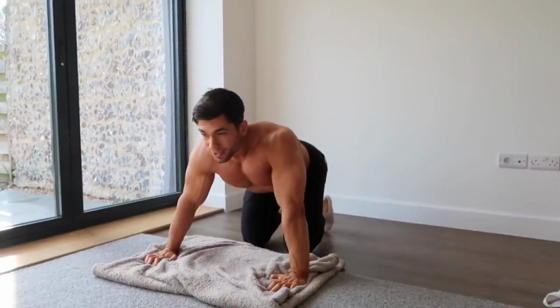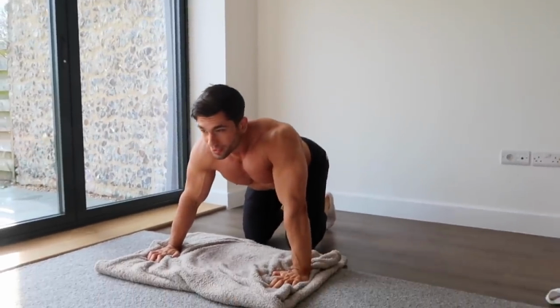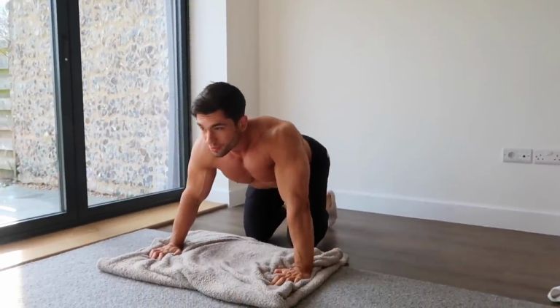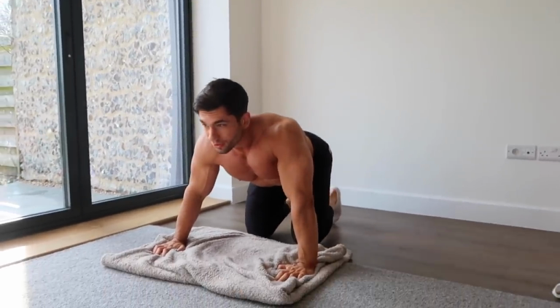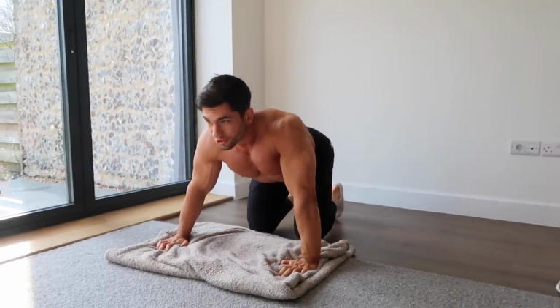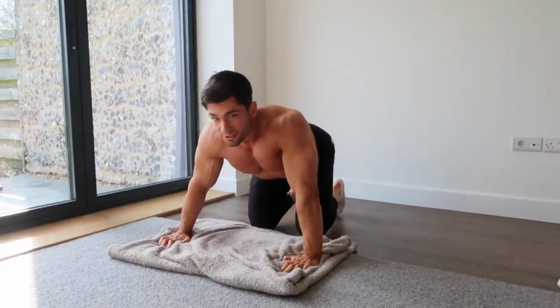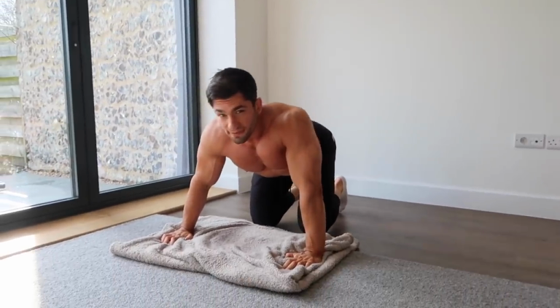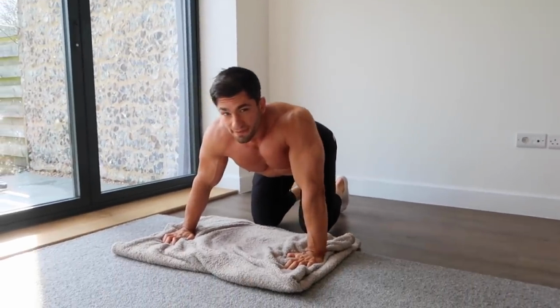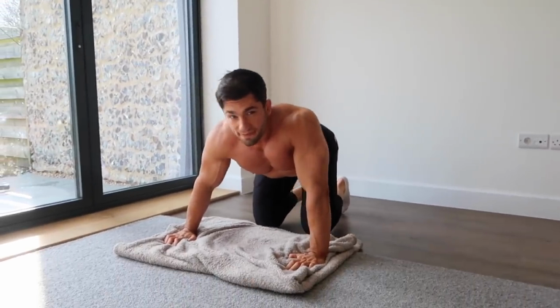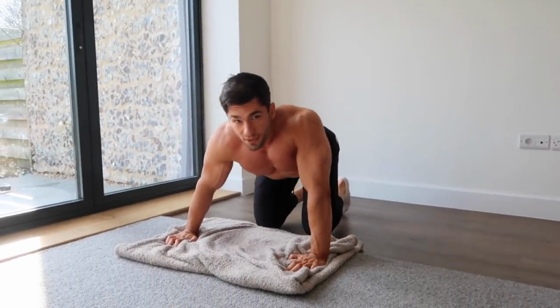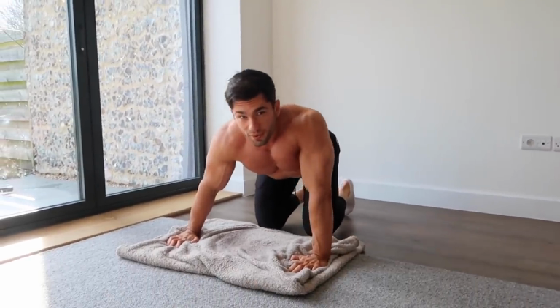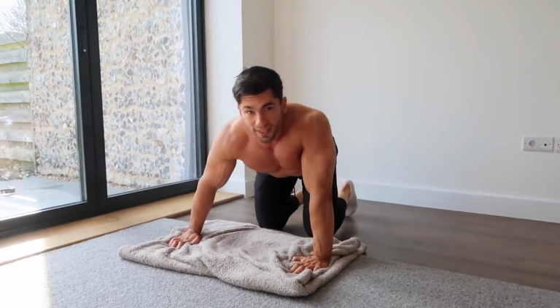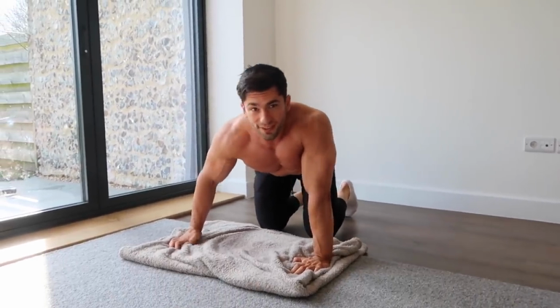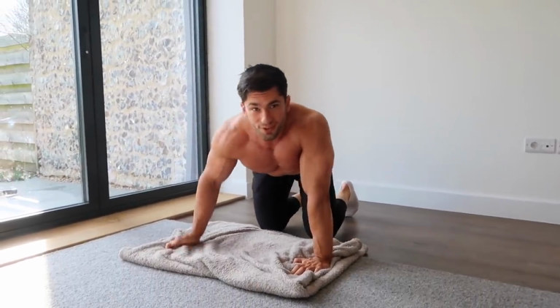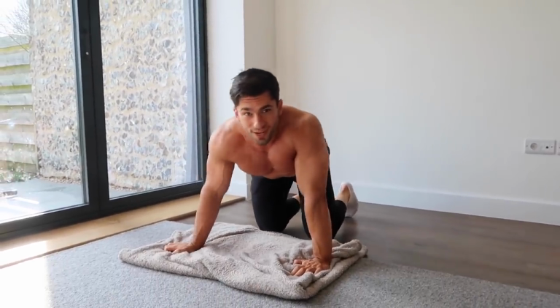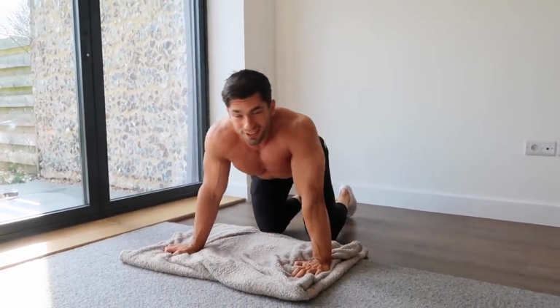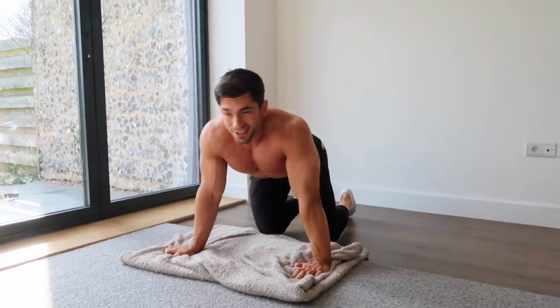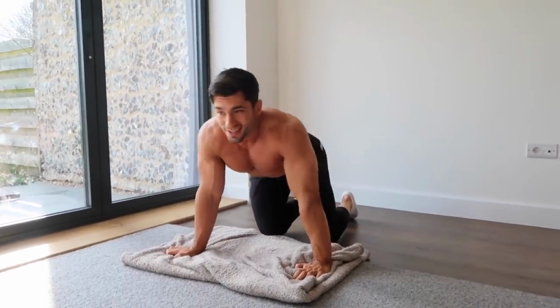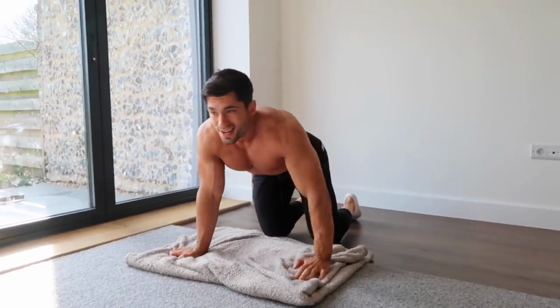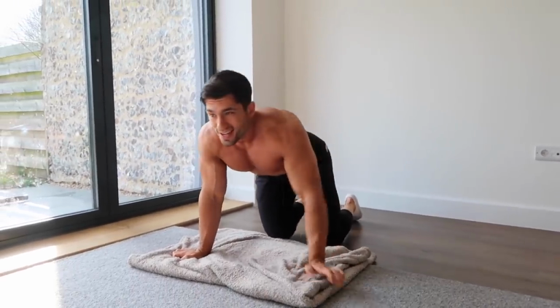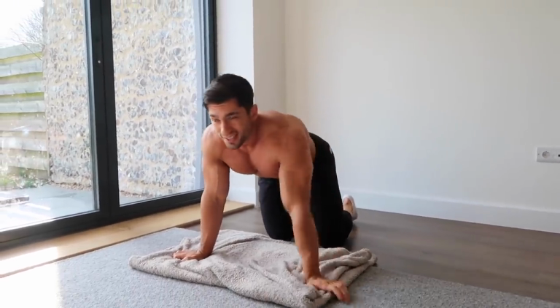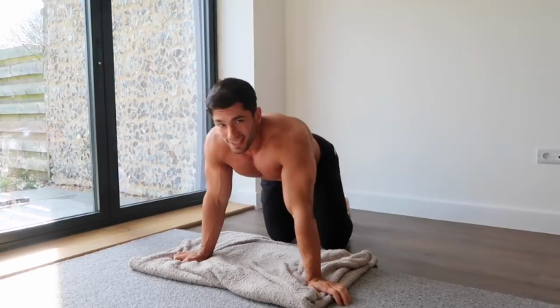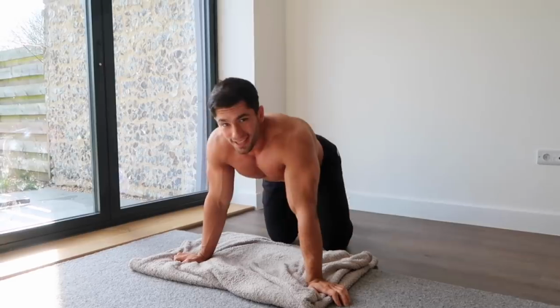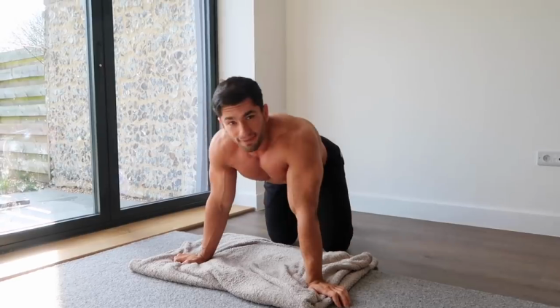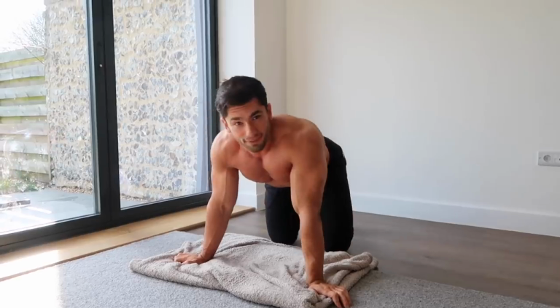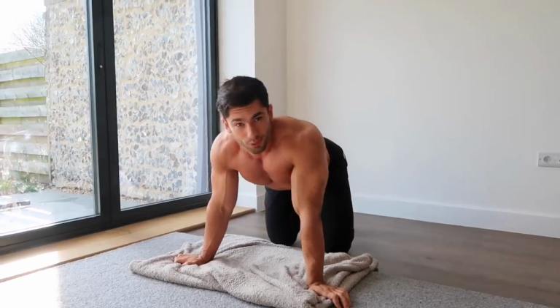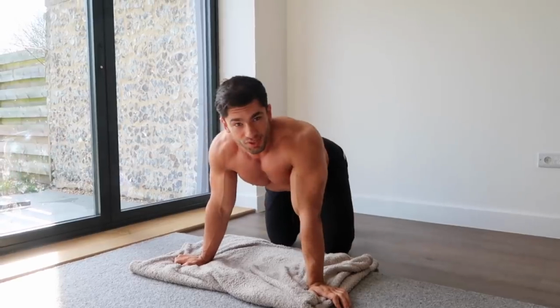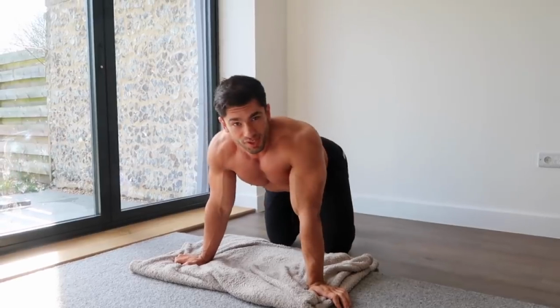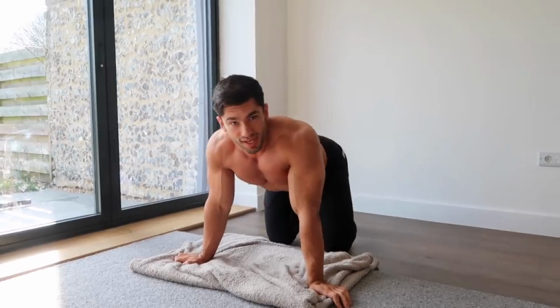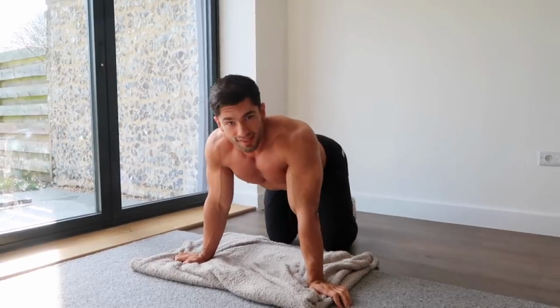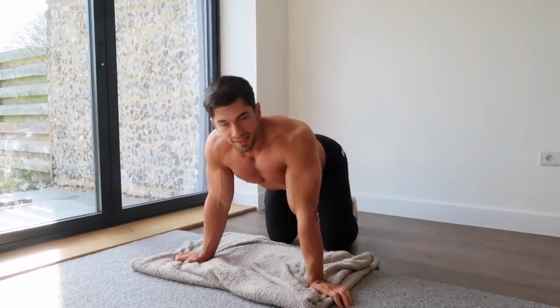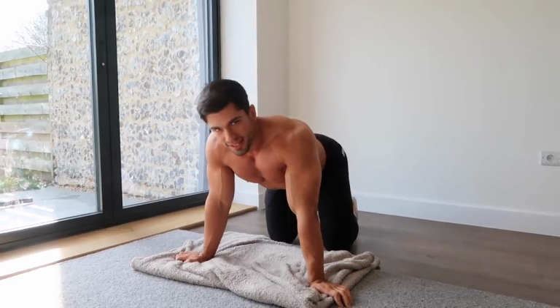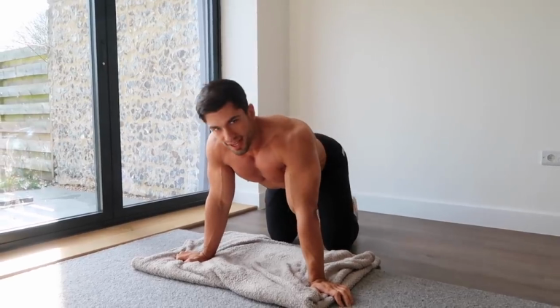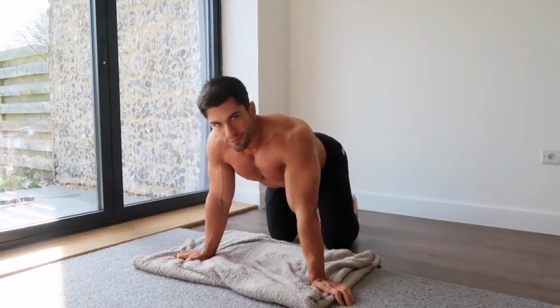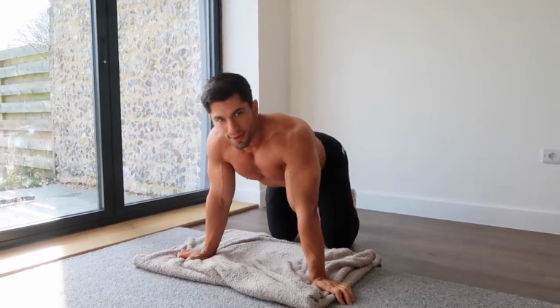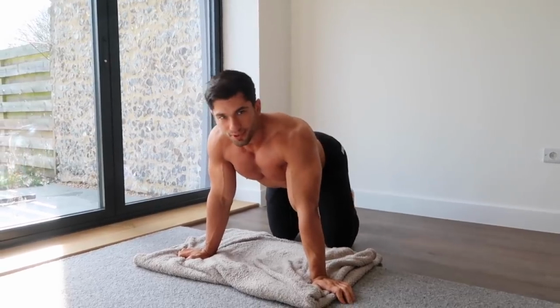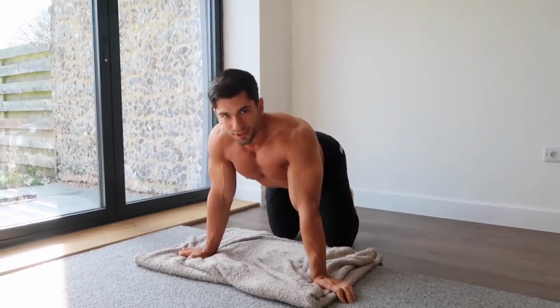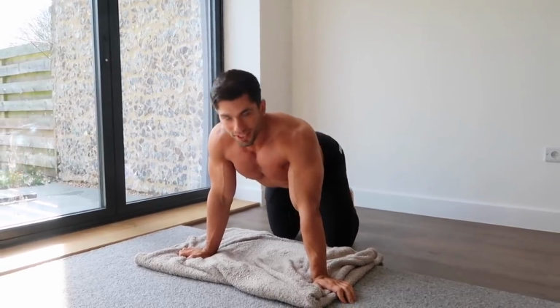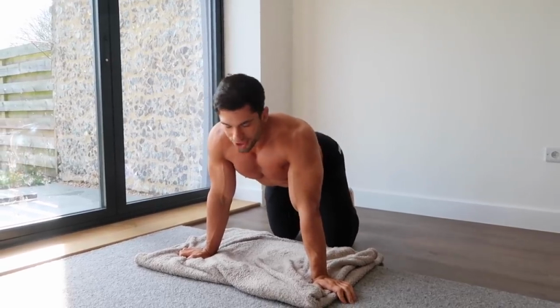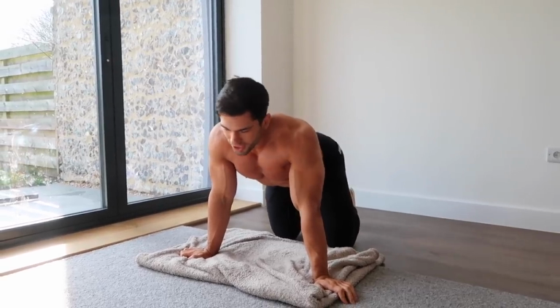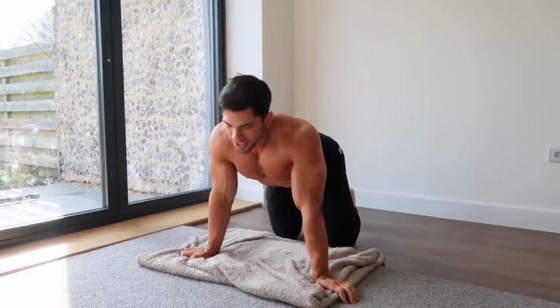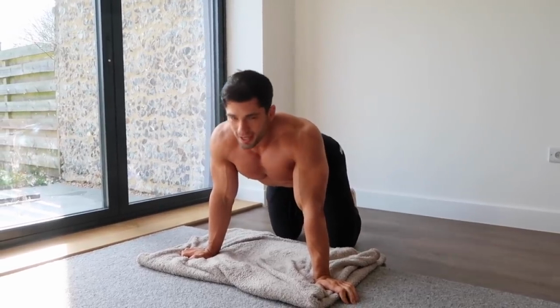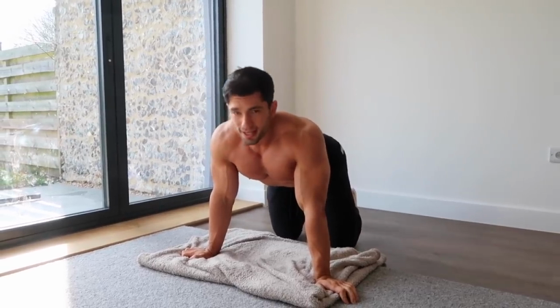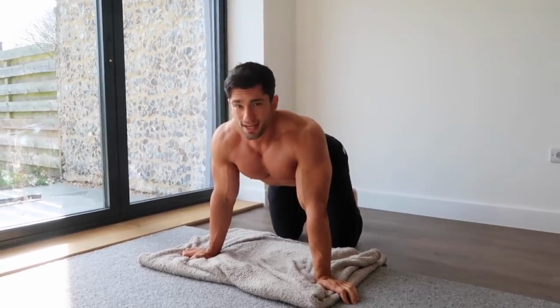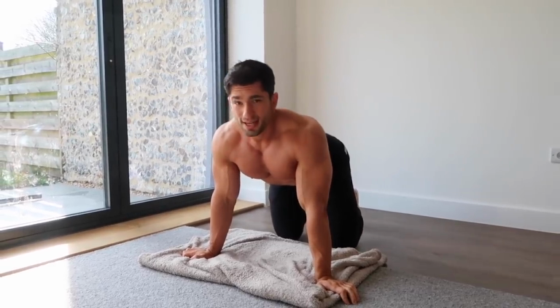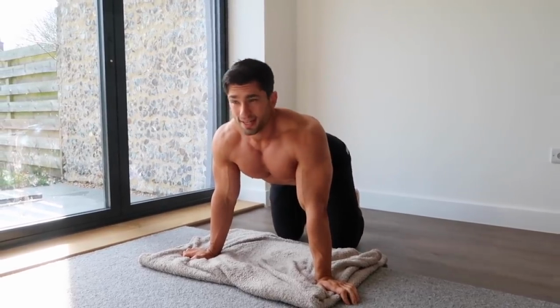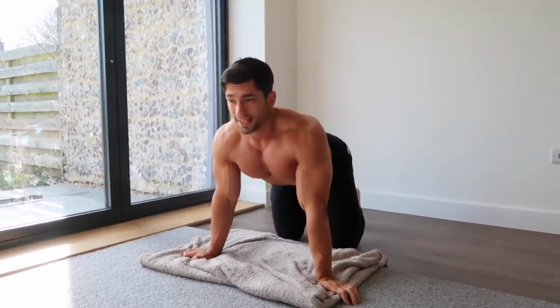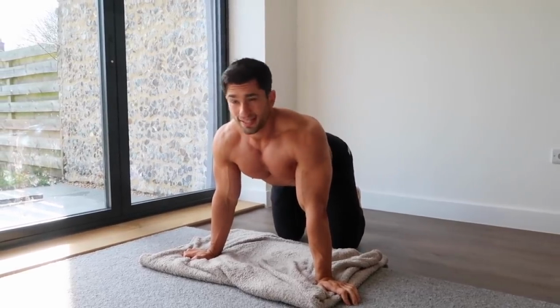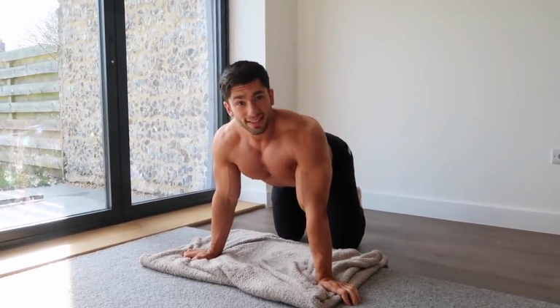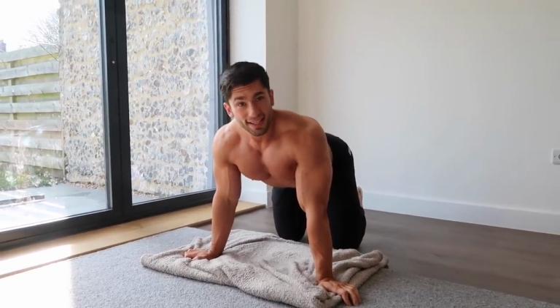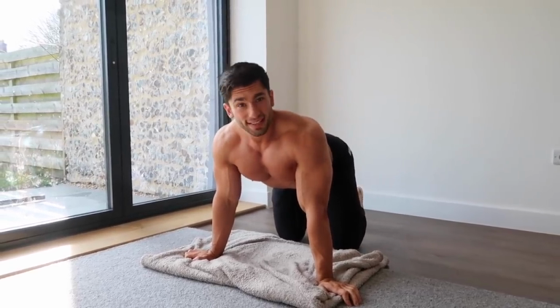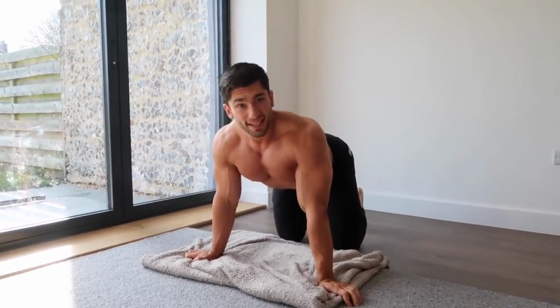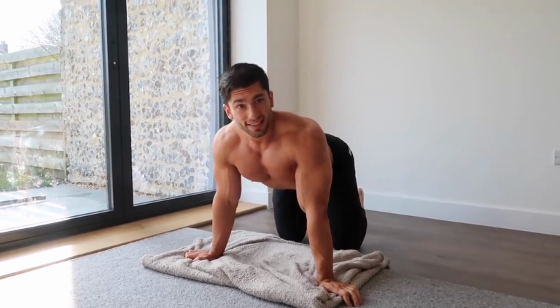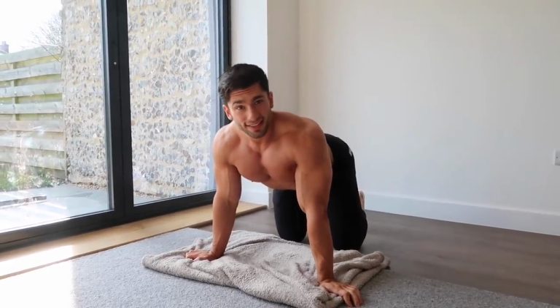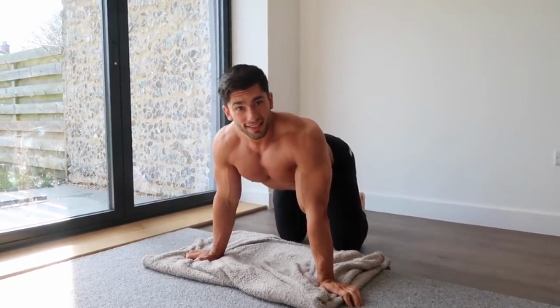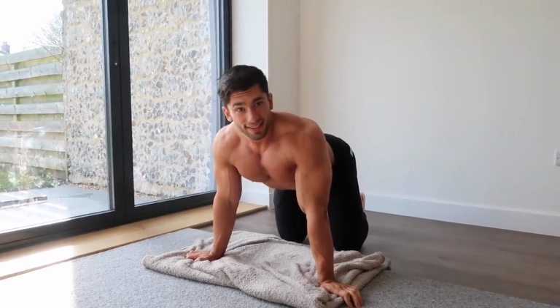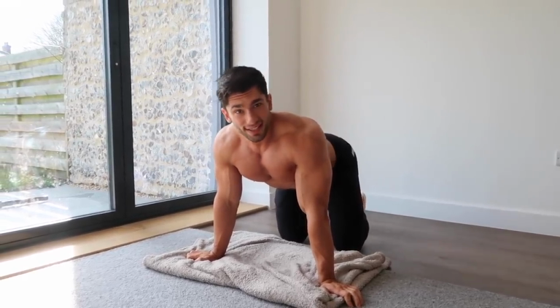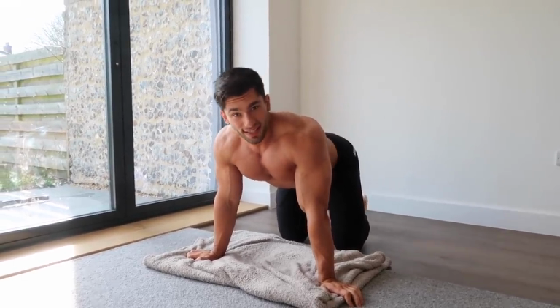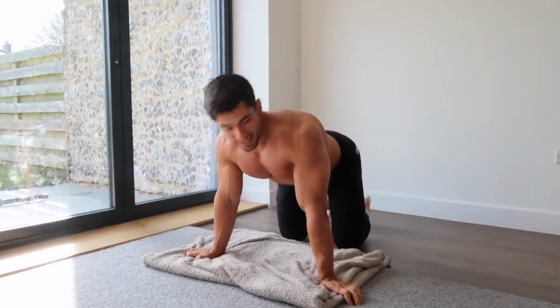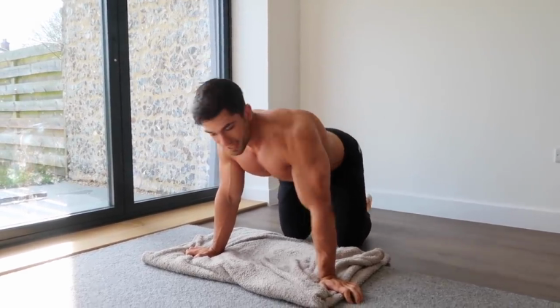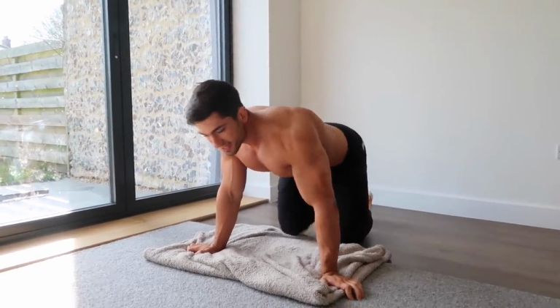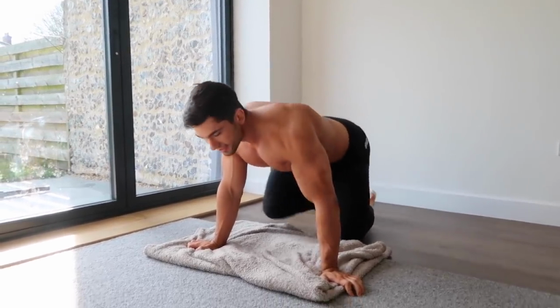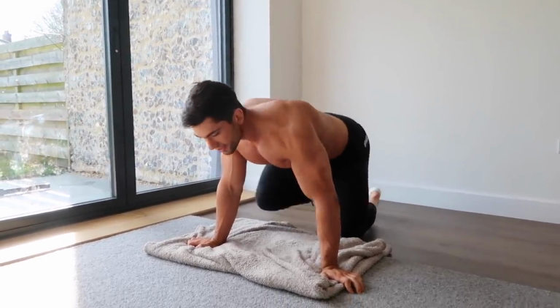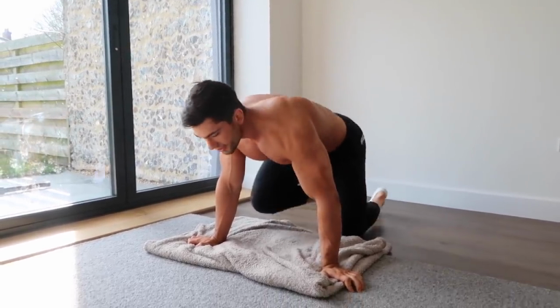Oh my god, you can feel that contraction. Four sets, 10 reps on each, and into the next exercise. Let's go.